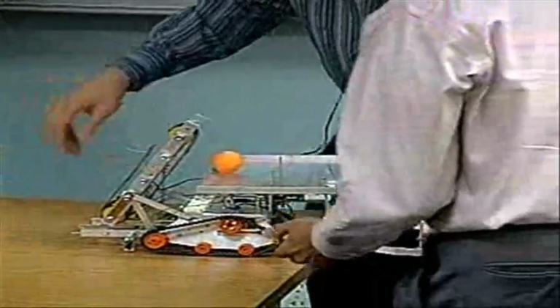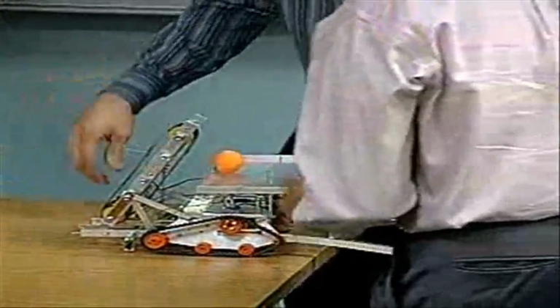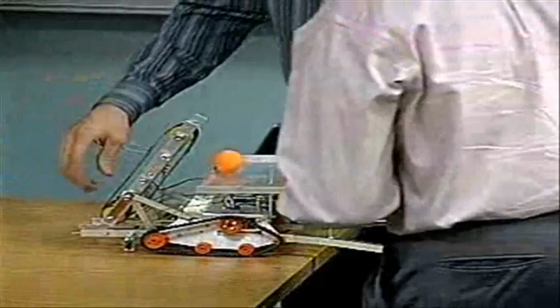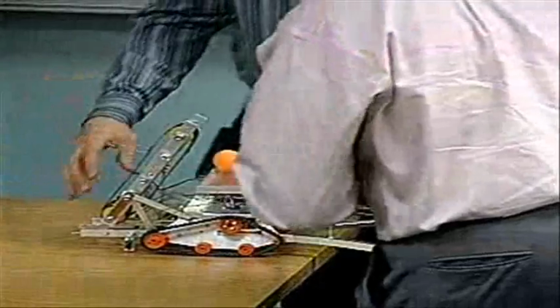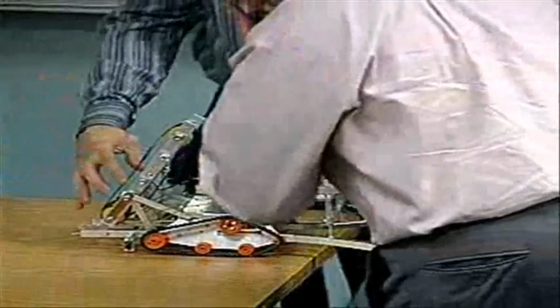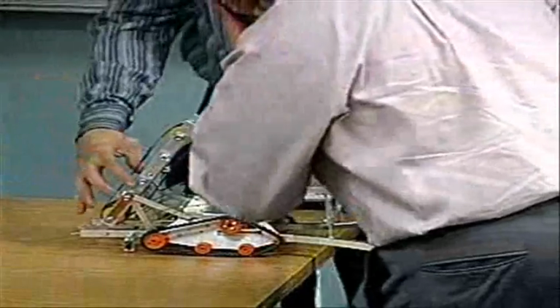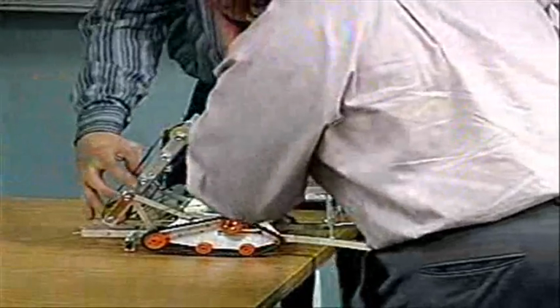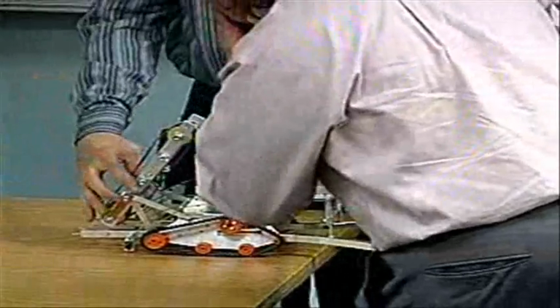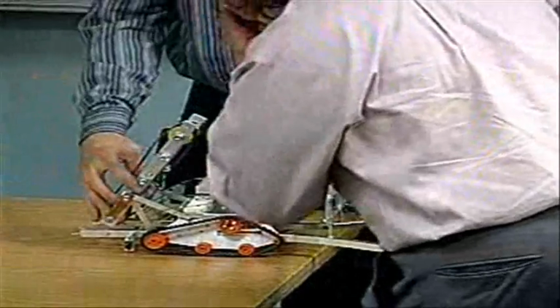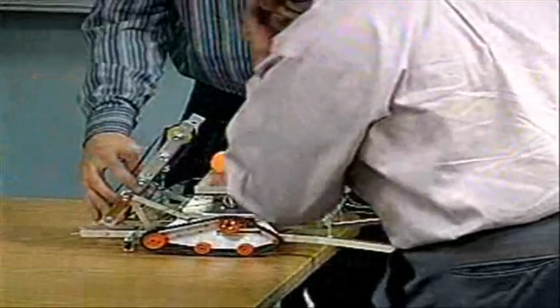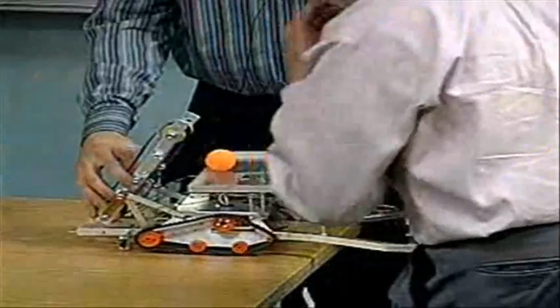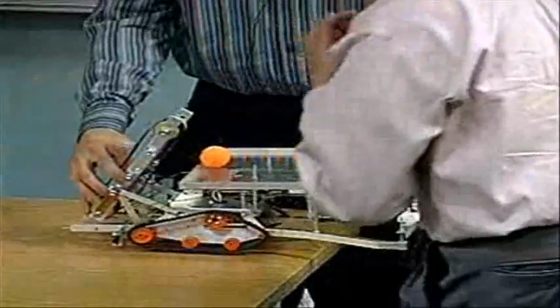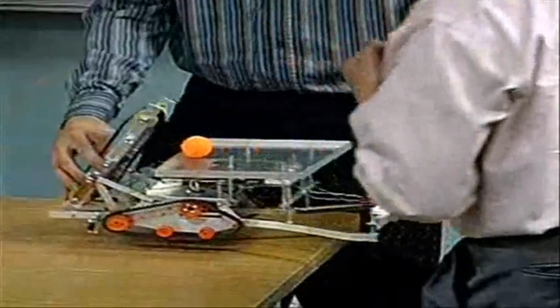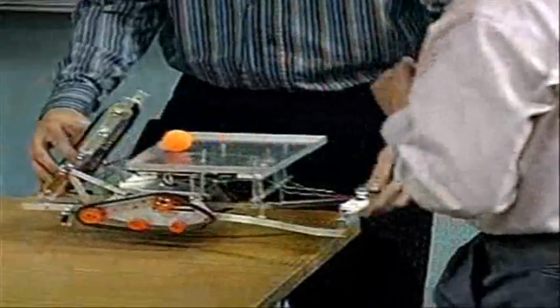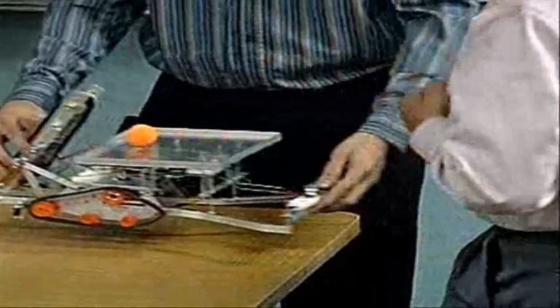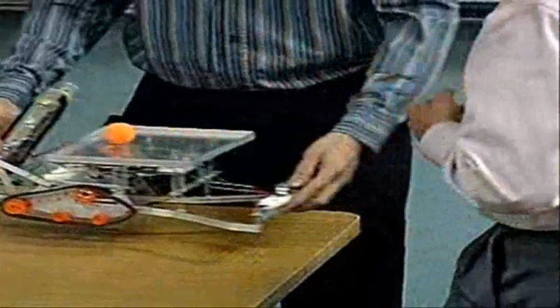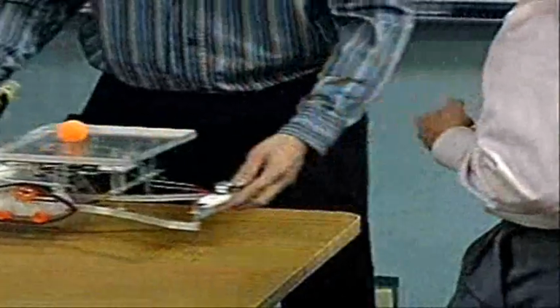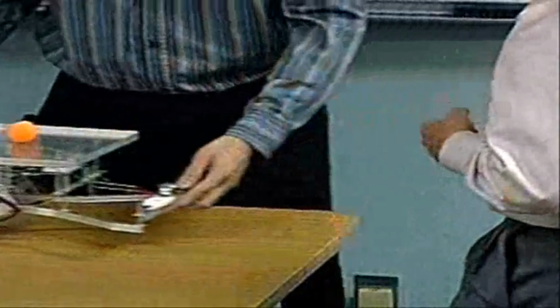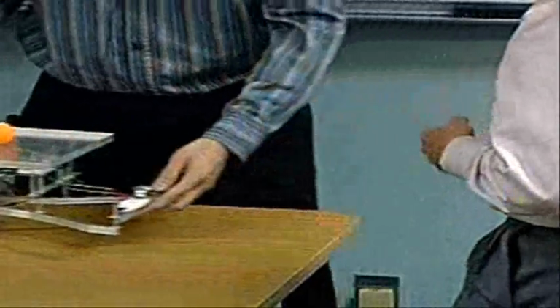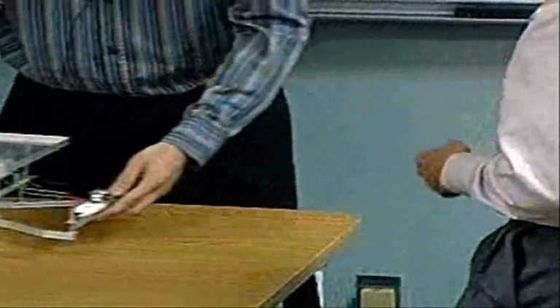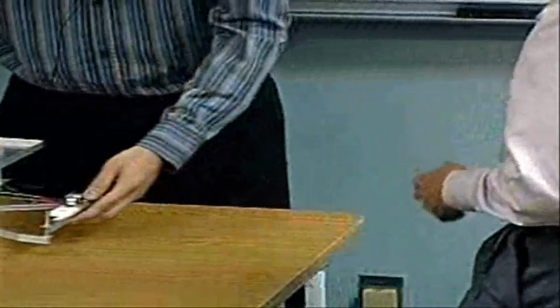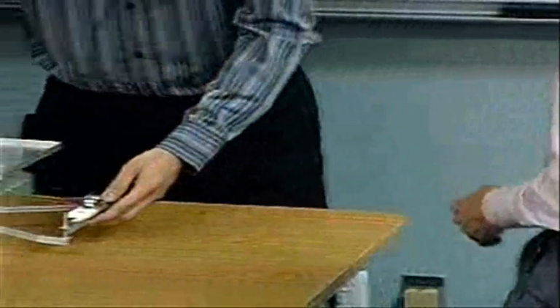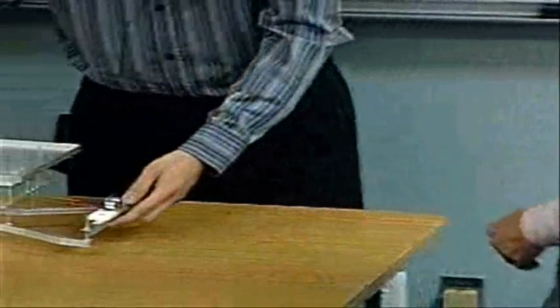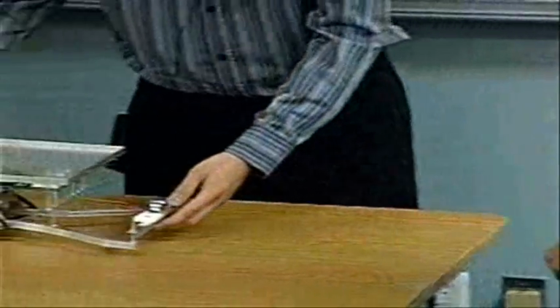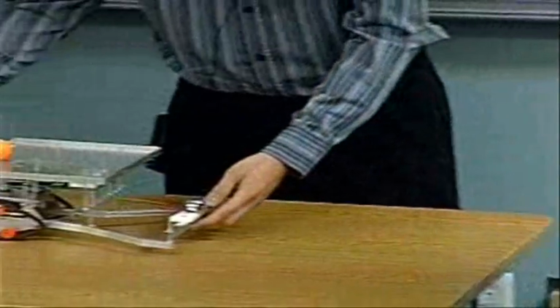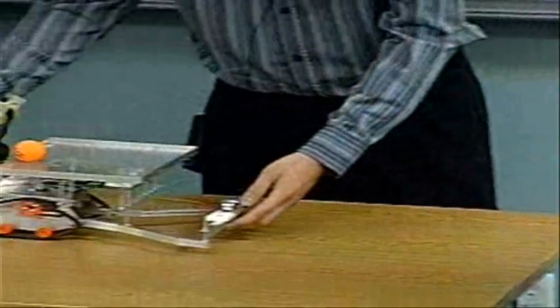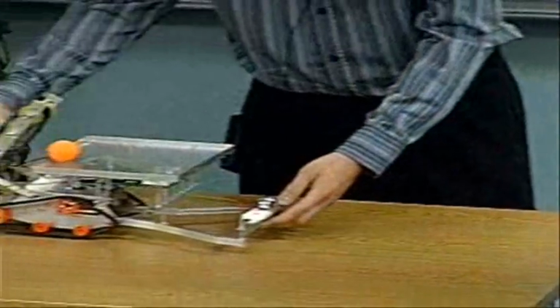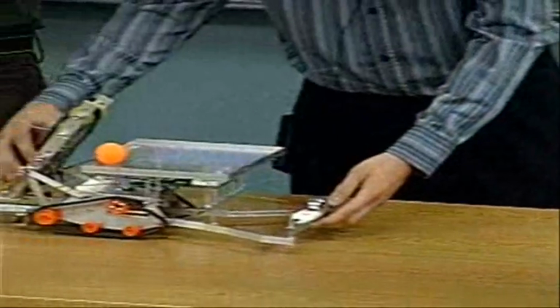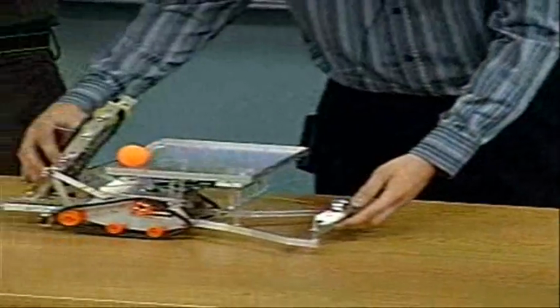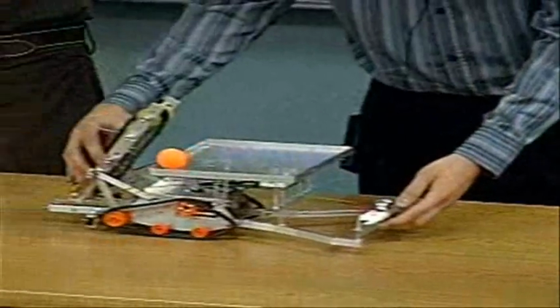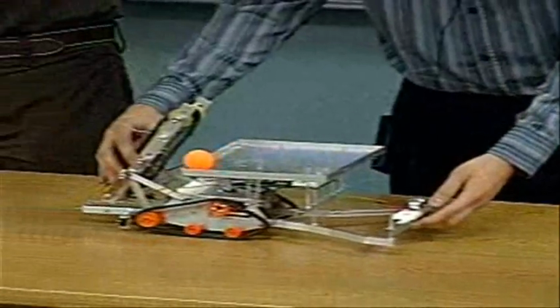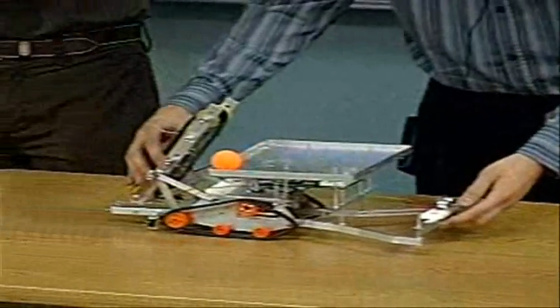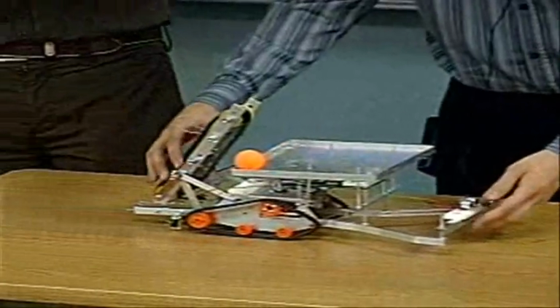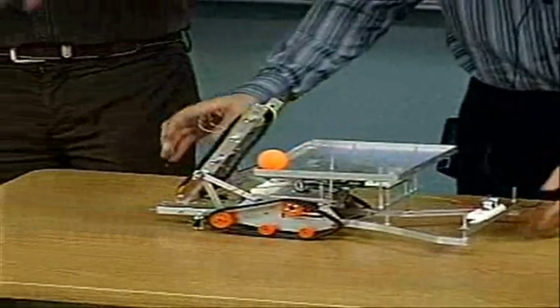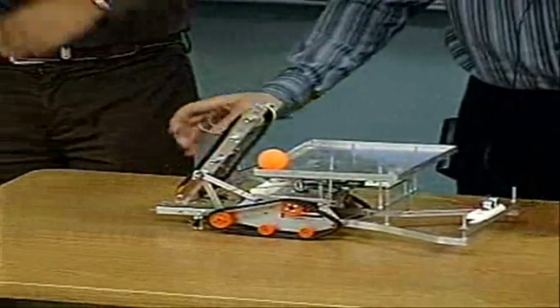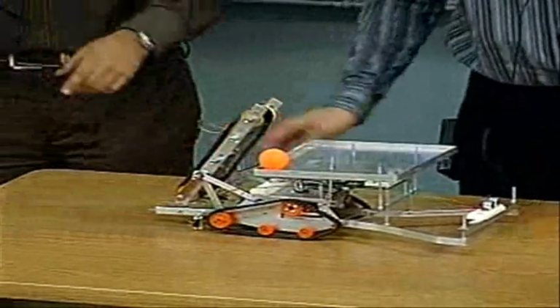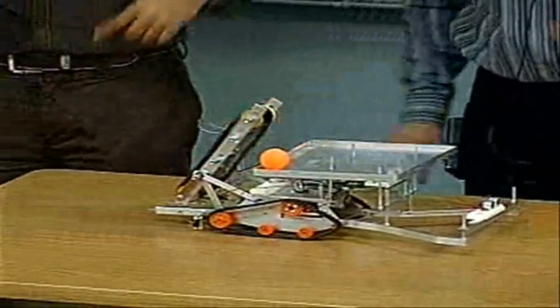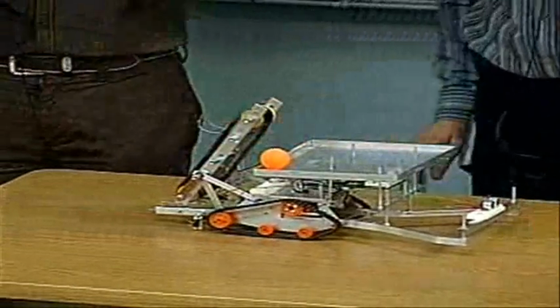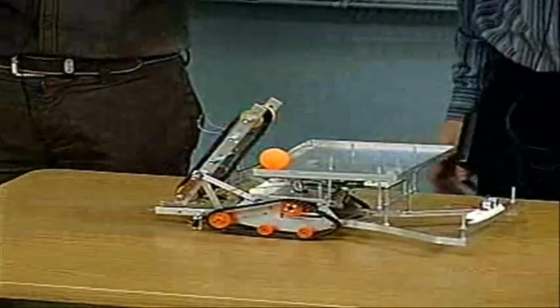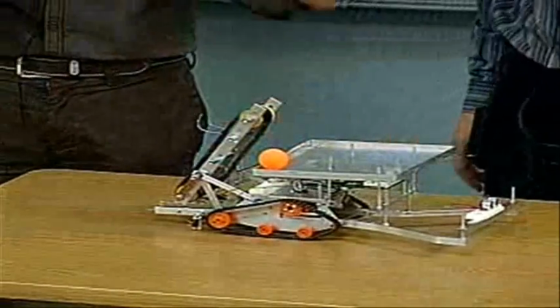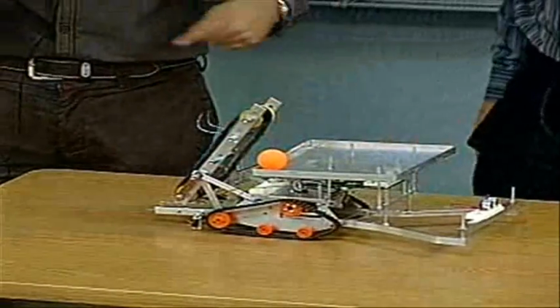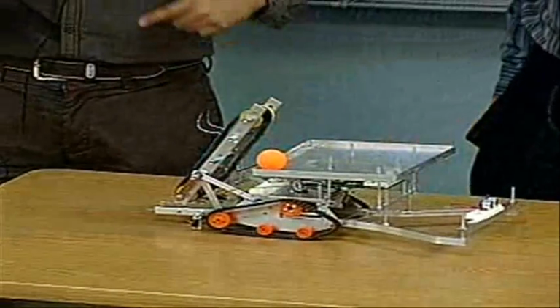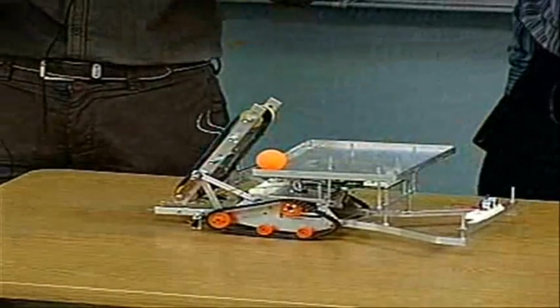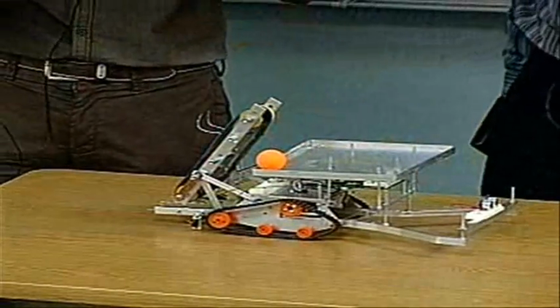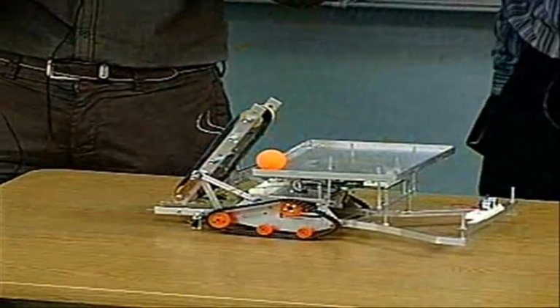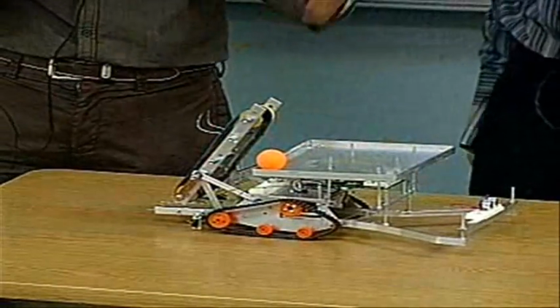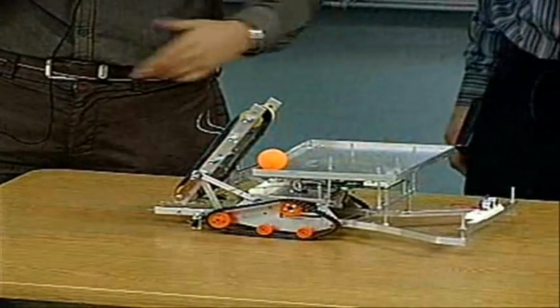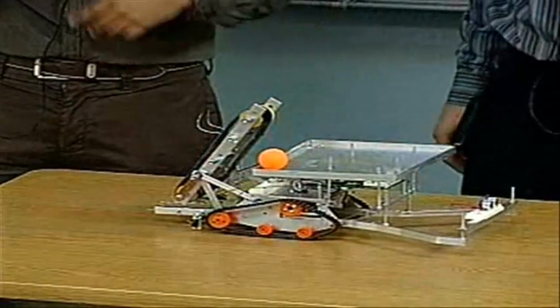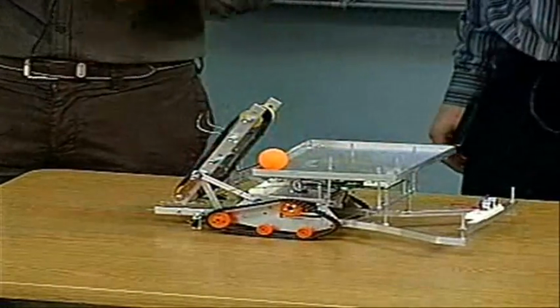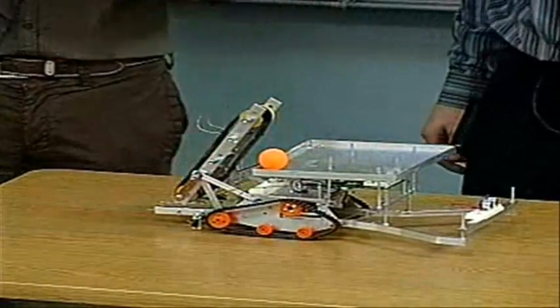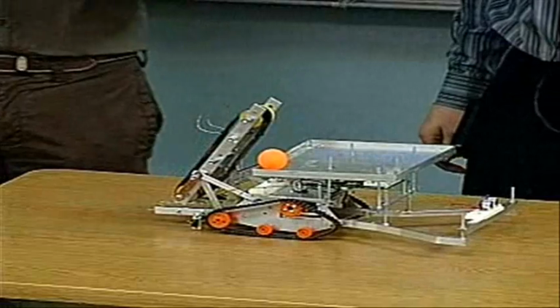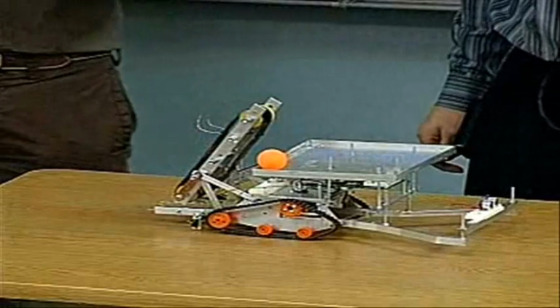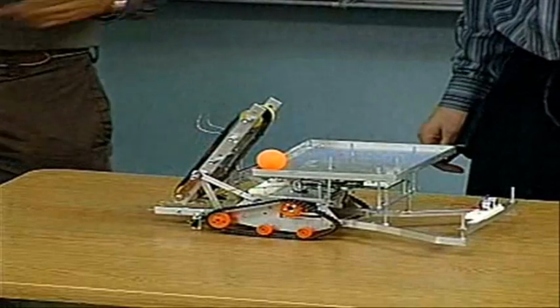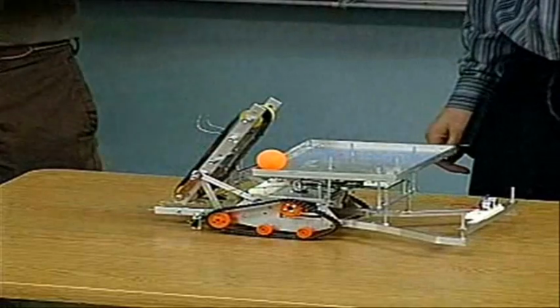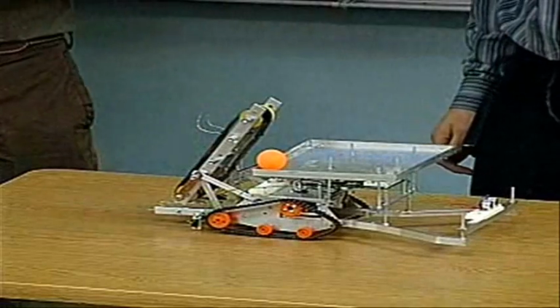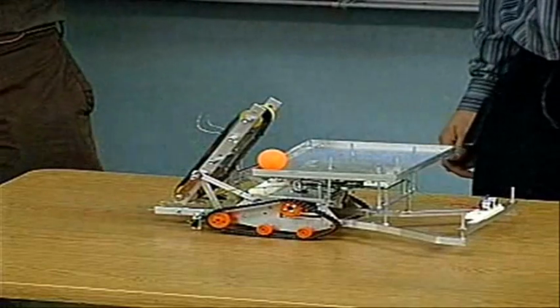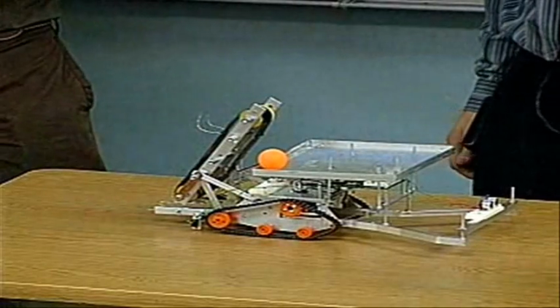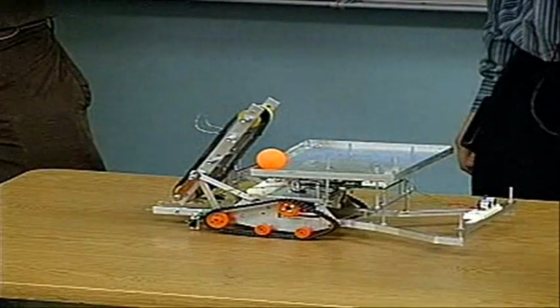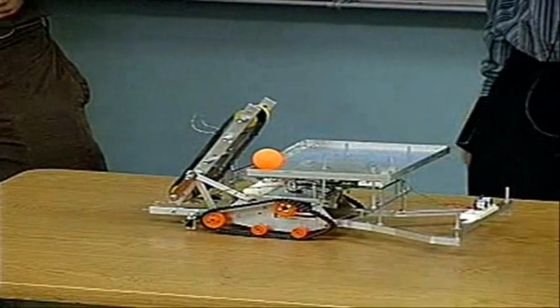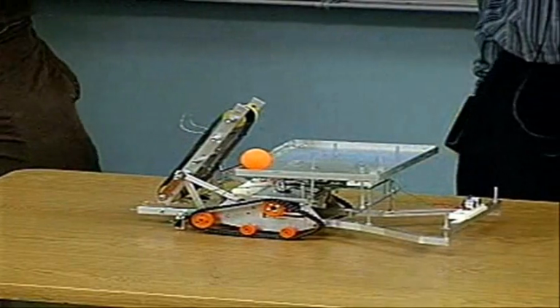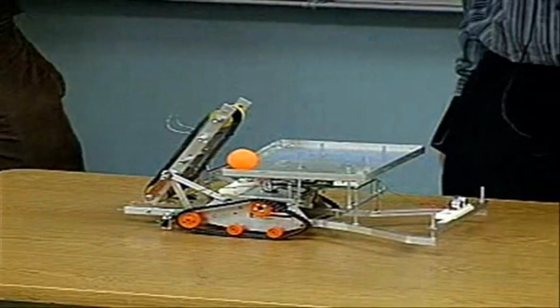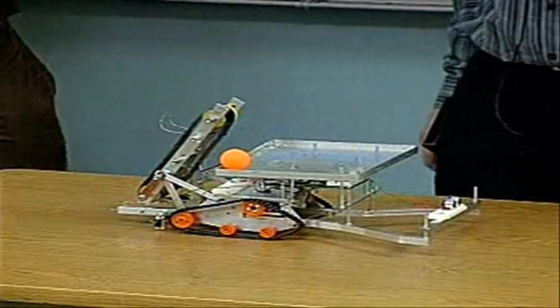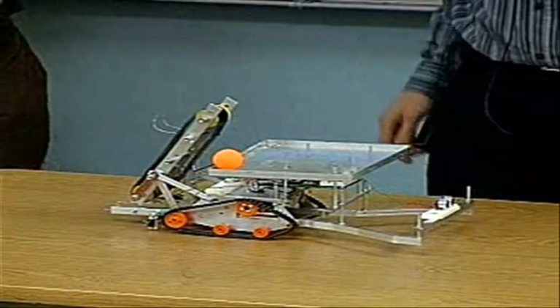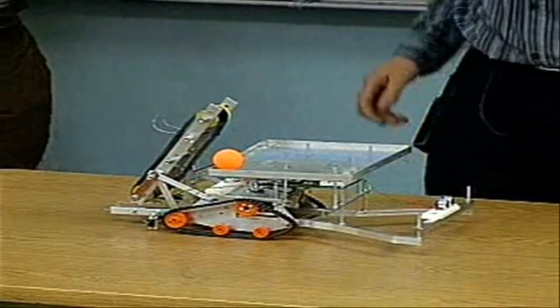Once that function is done, it's going to start looking for more balls. It's going to move around and keep doing the same function.